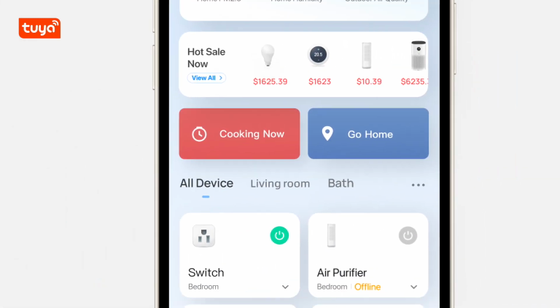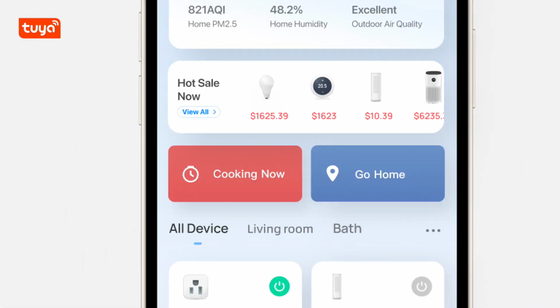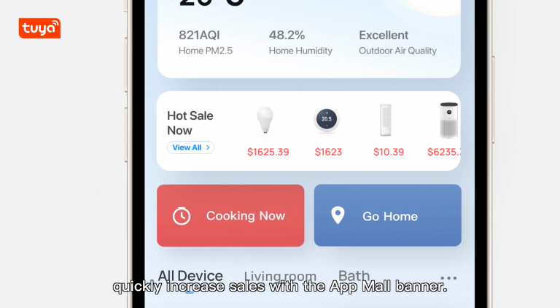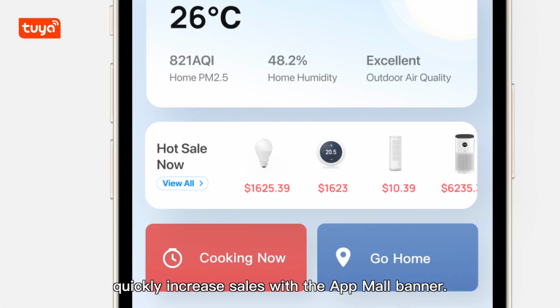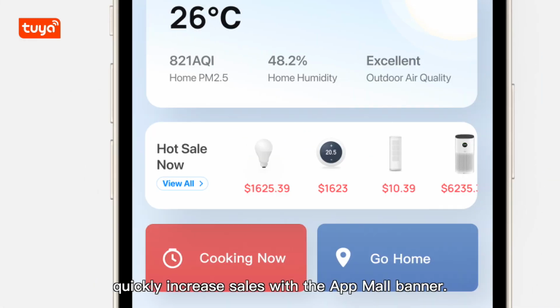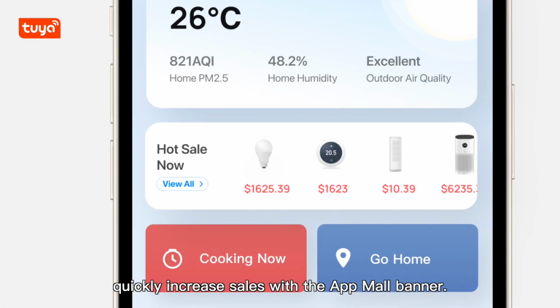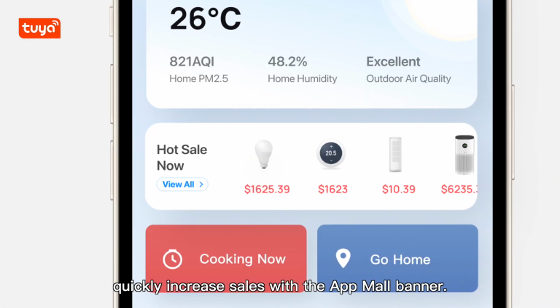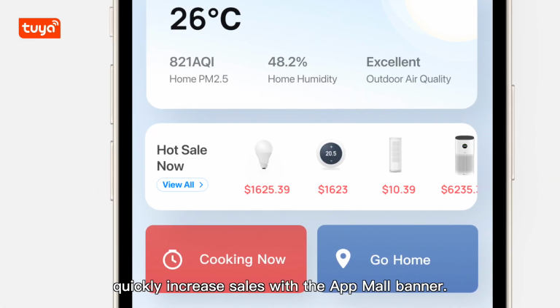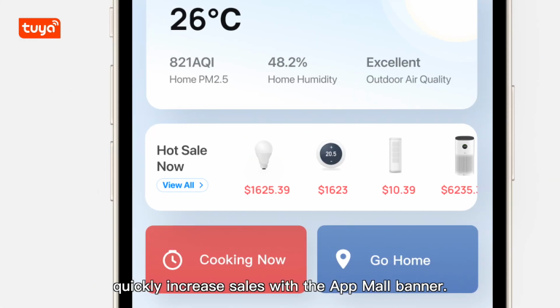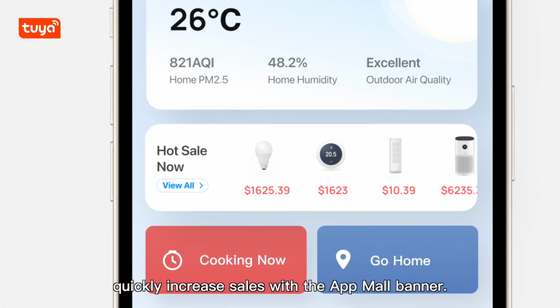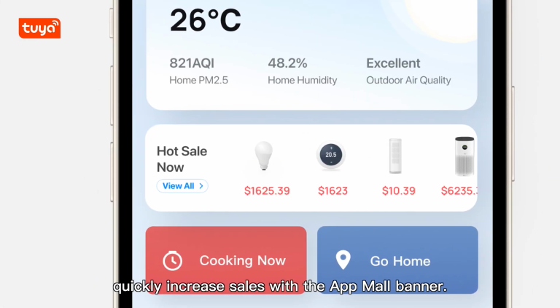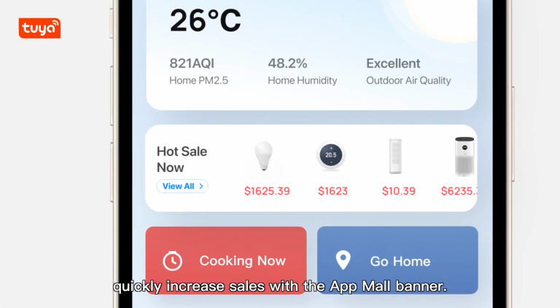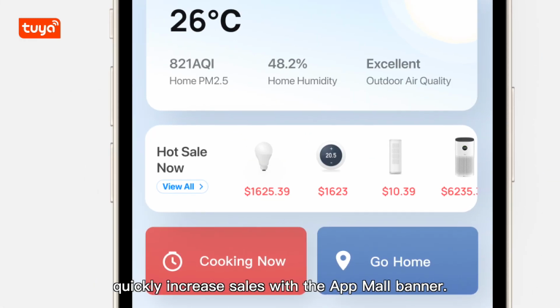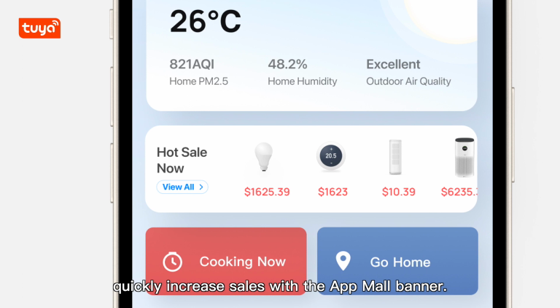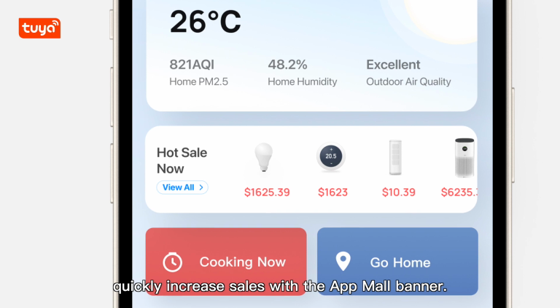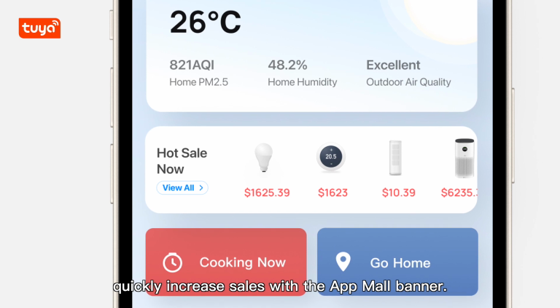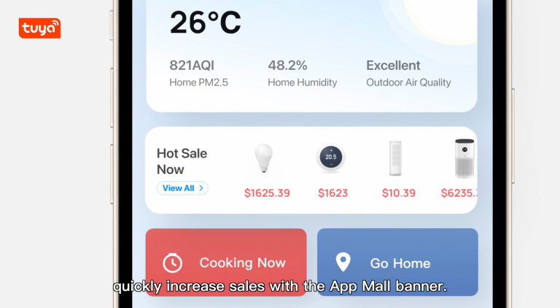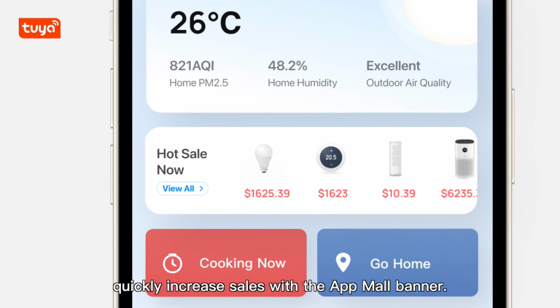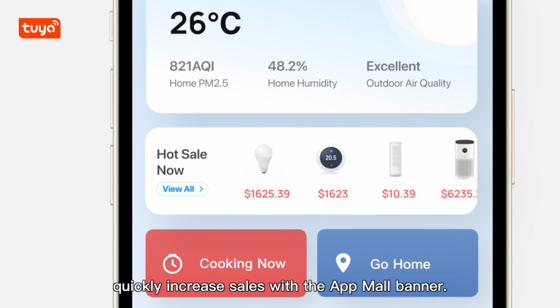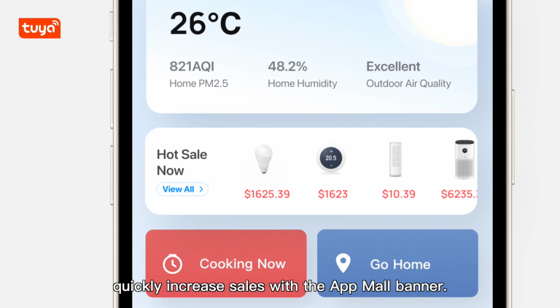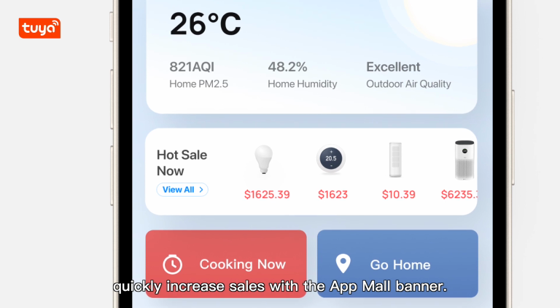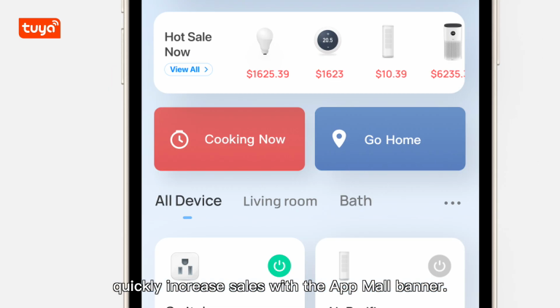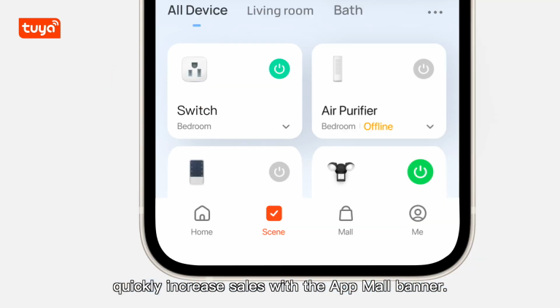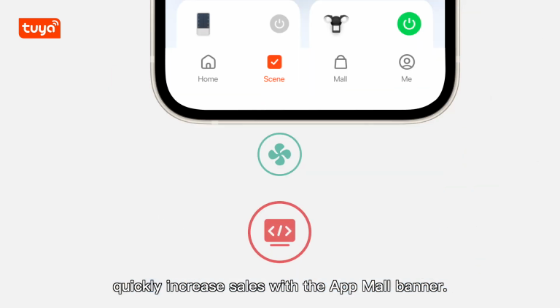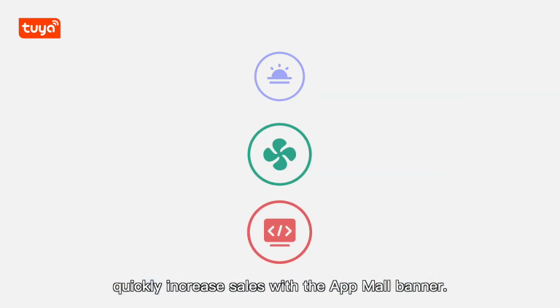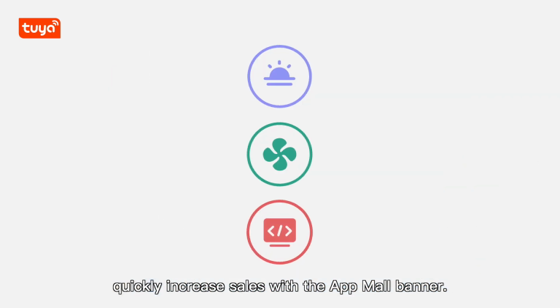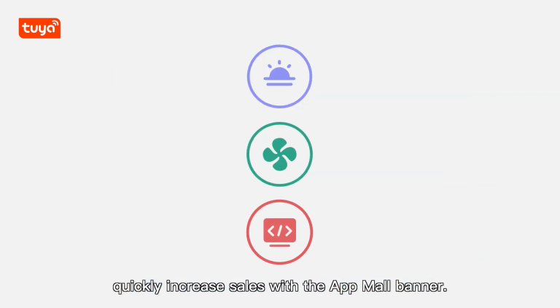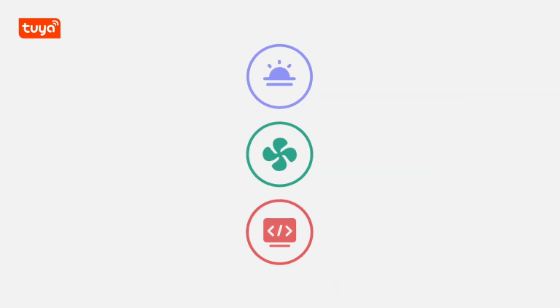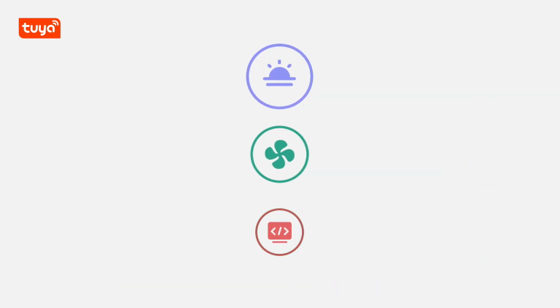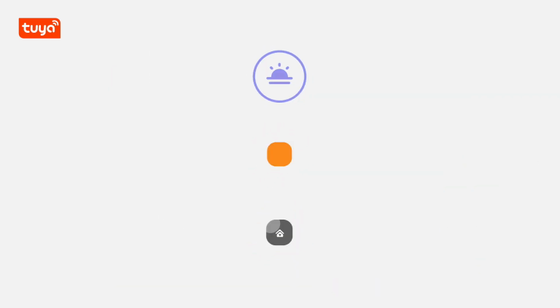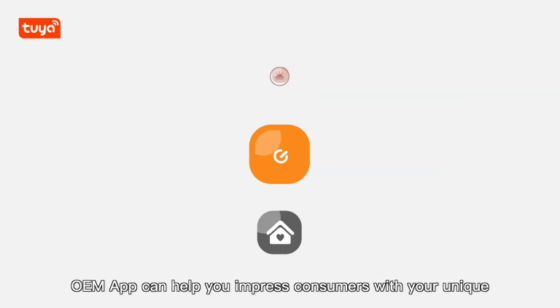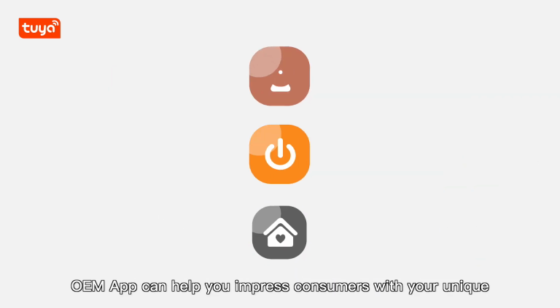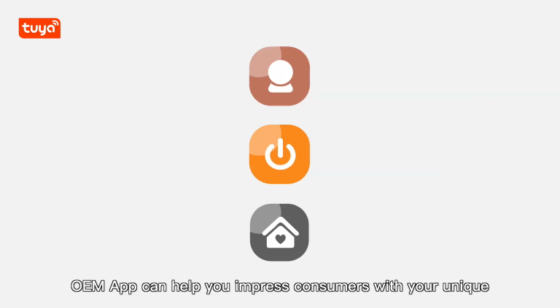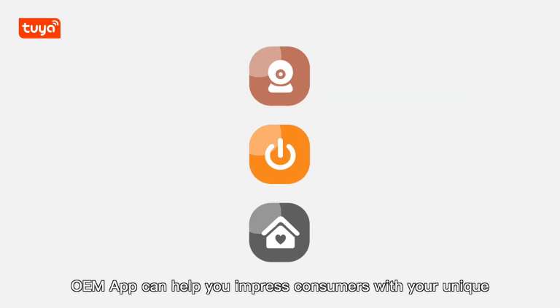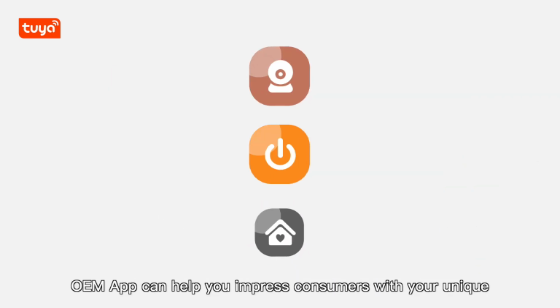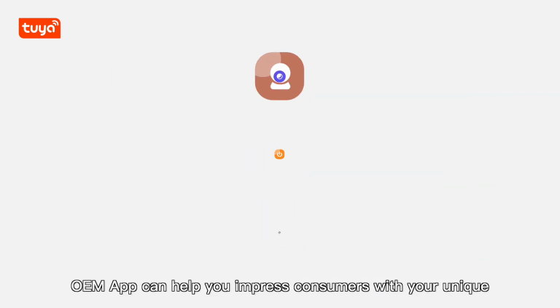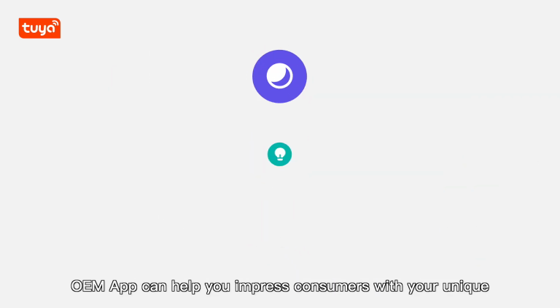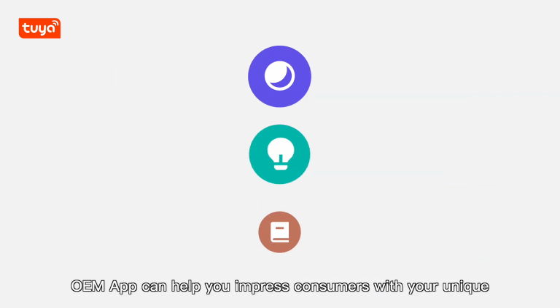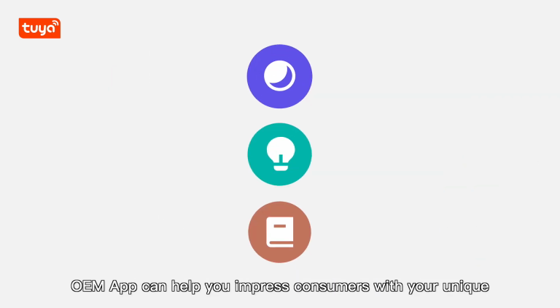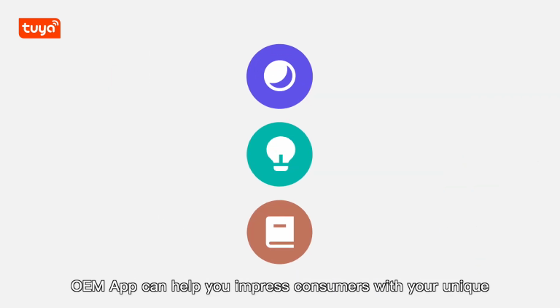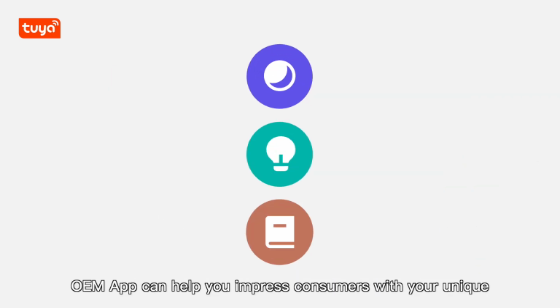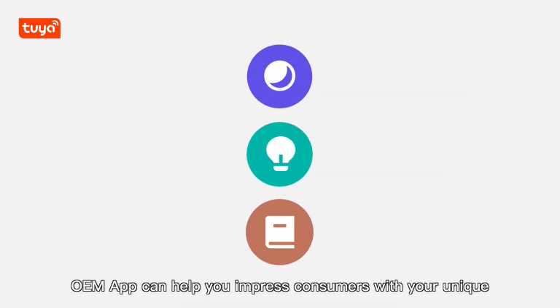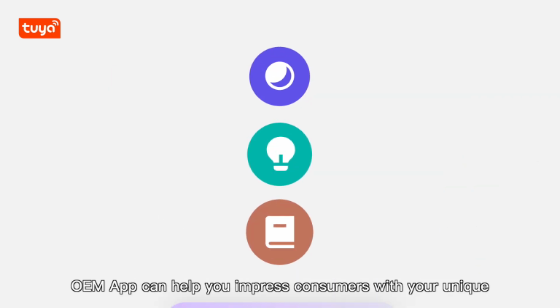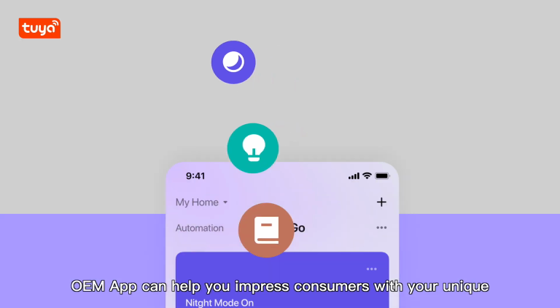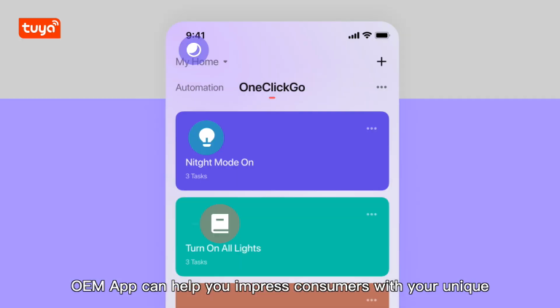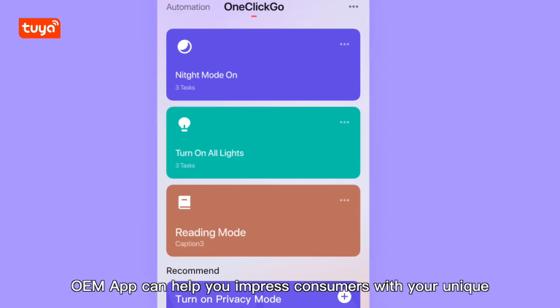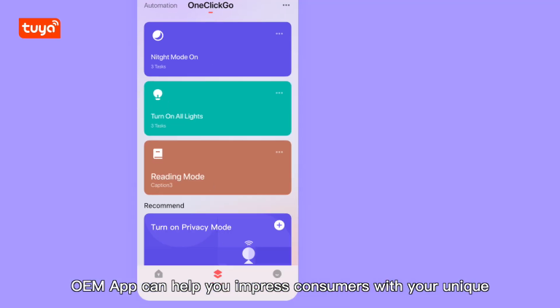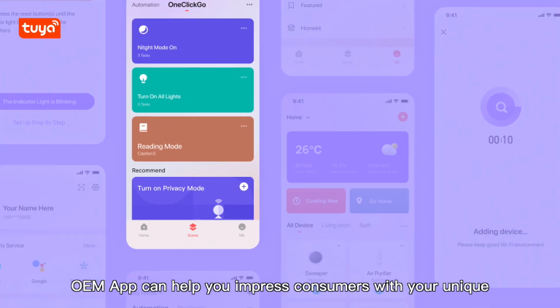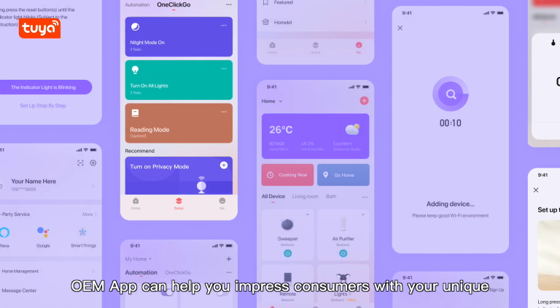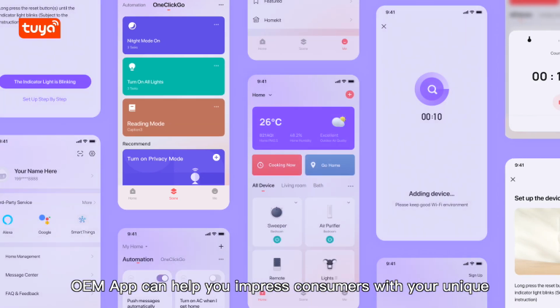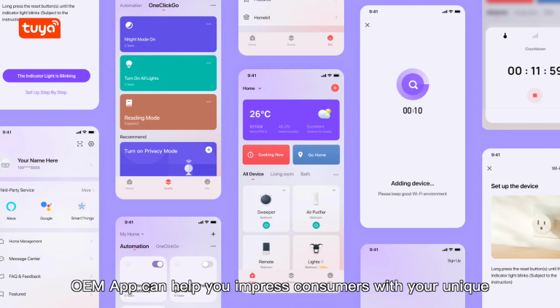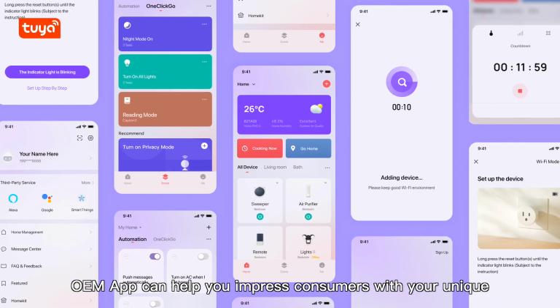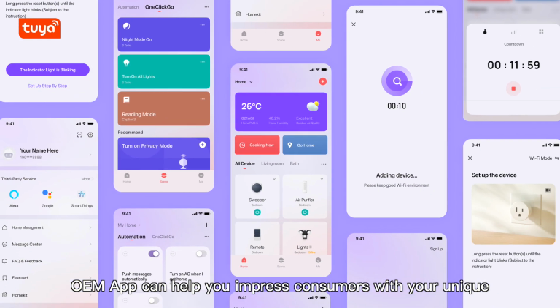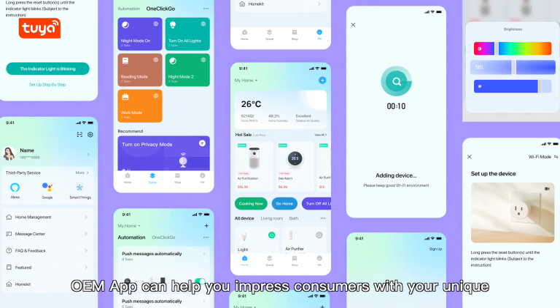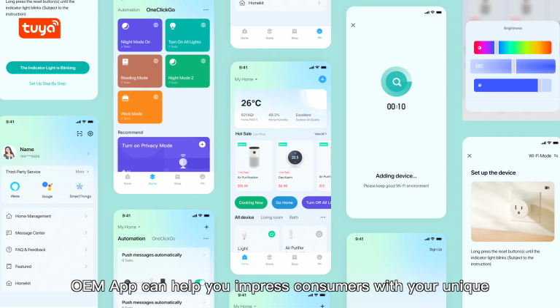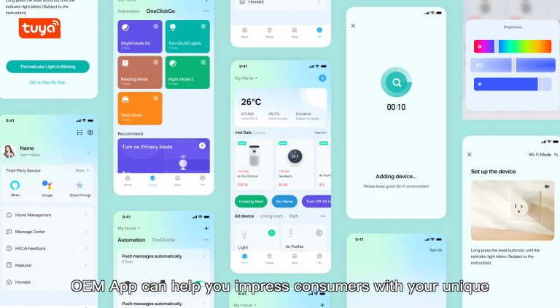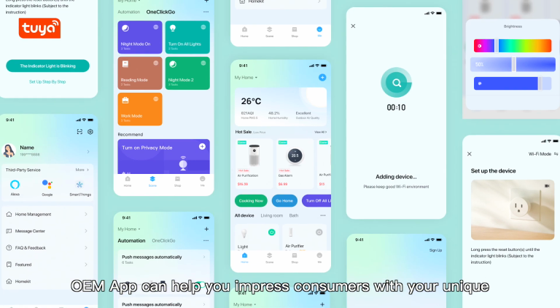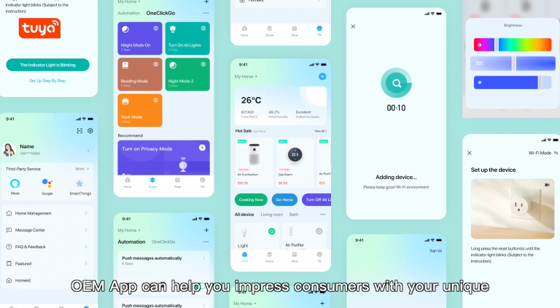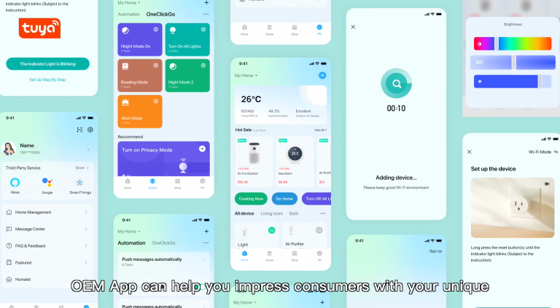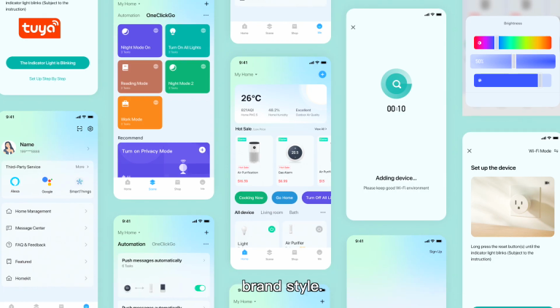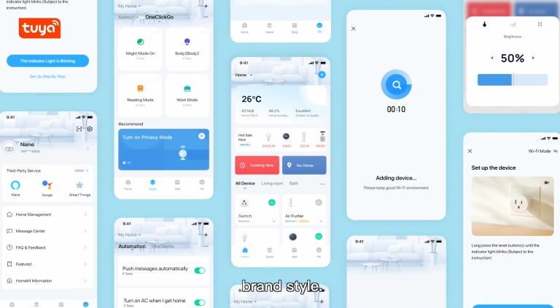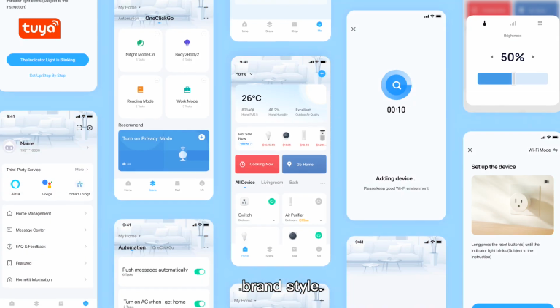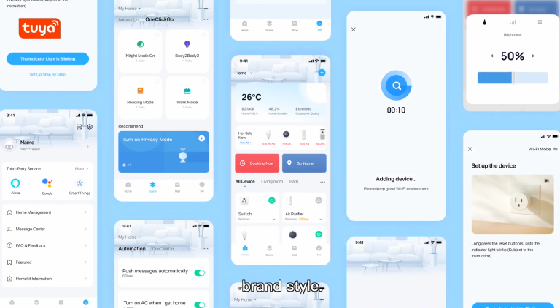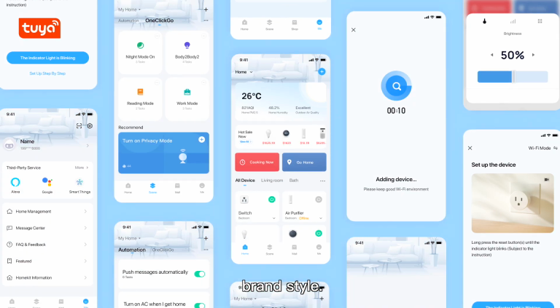Quickly increase sales with the App Mall banner. OEM App can help you impress consumers with your unique brand style.